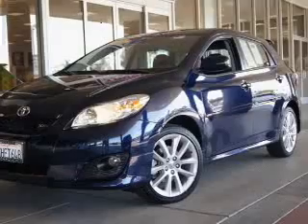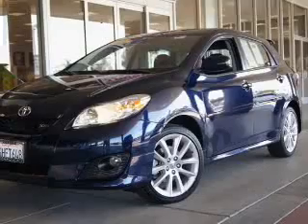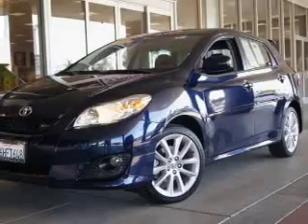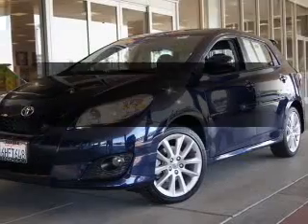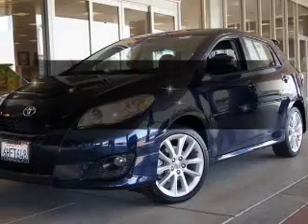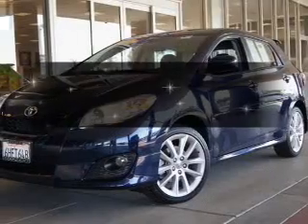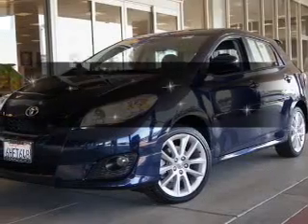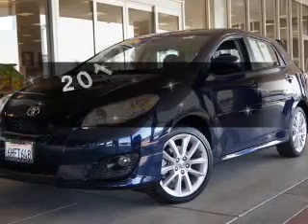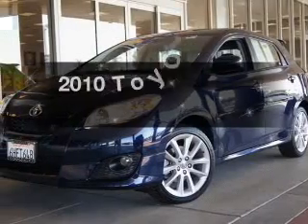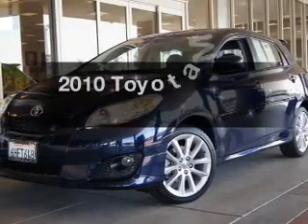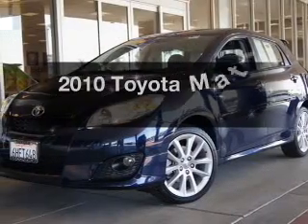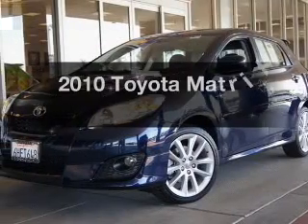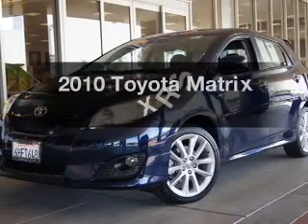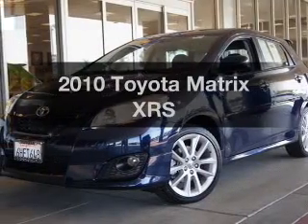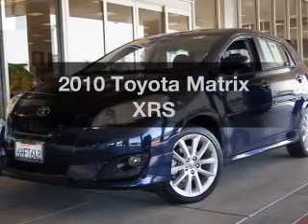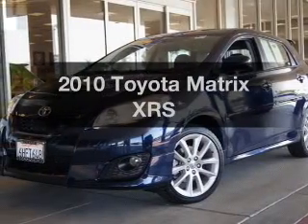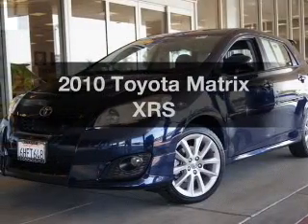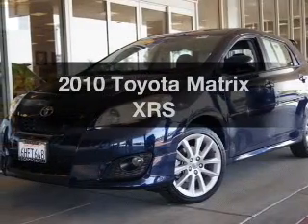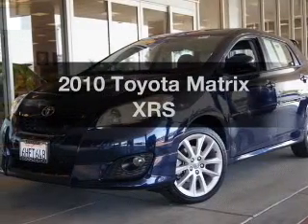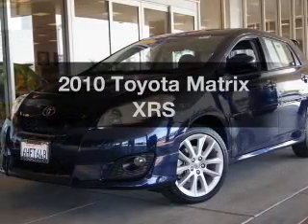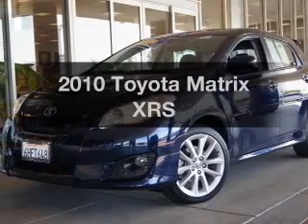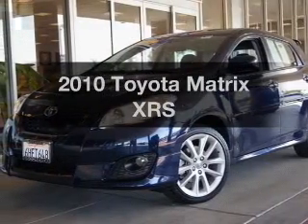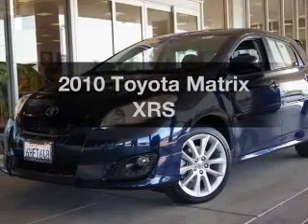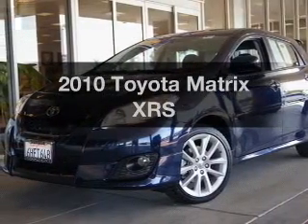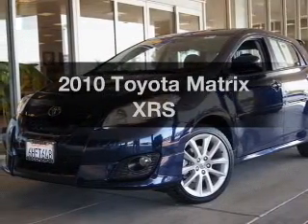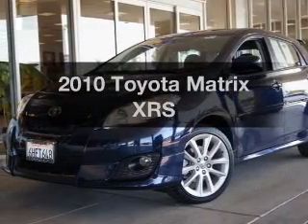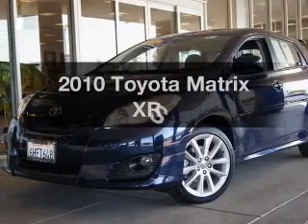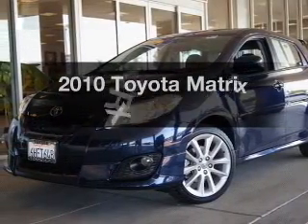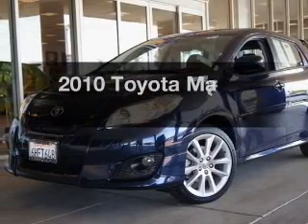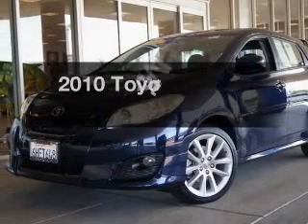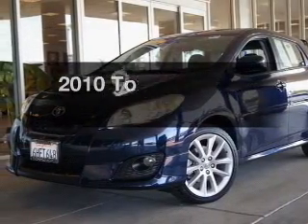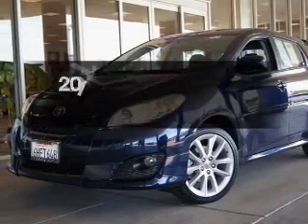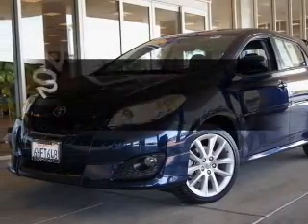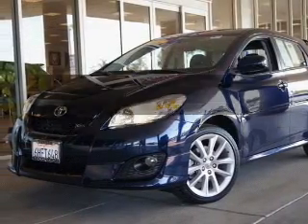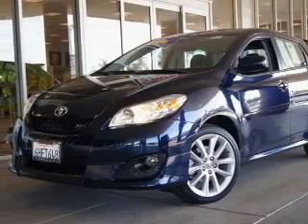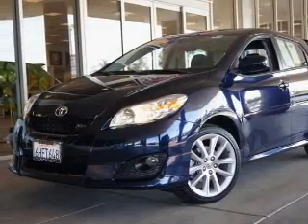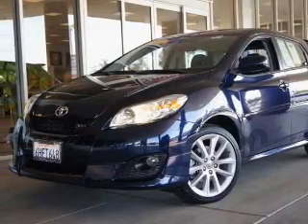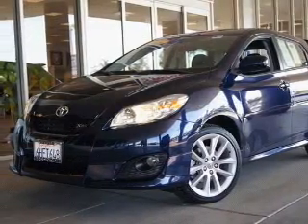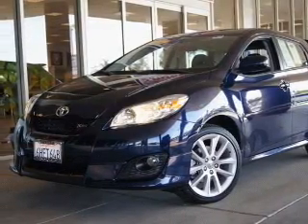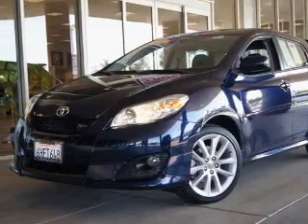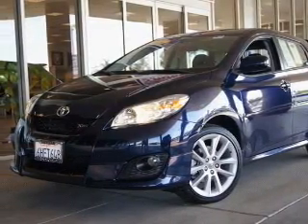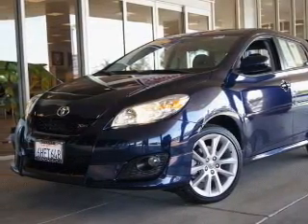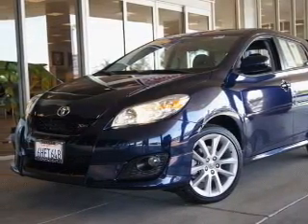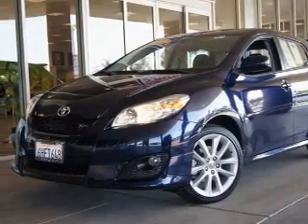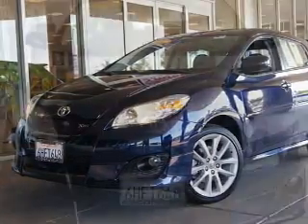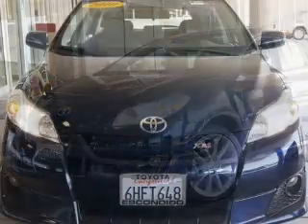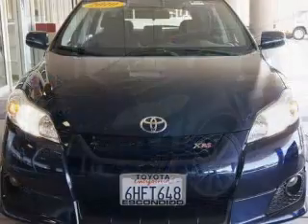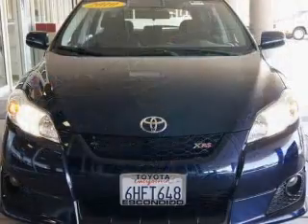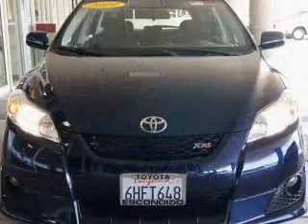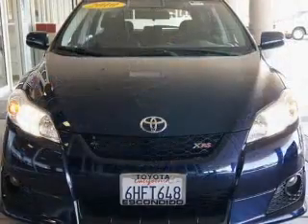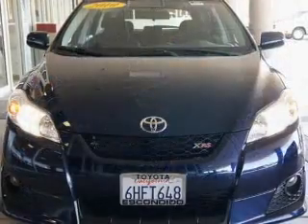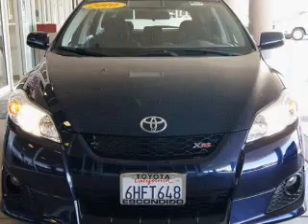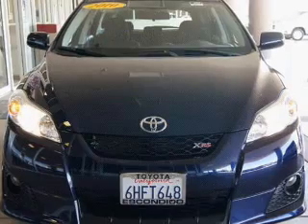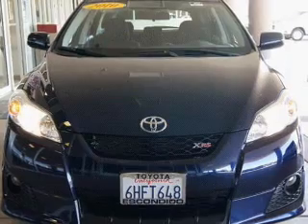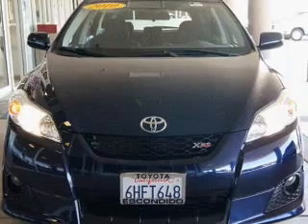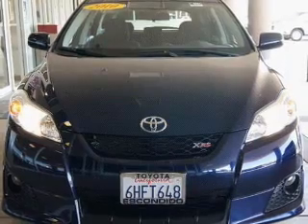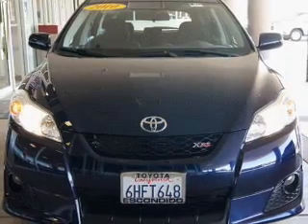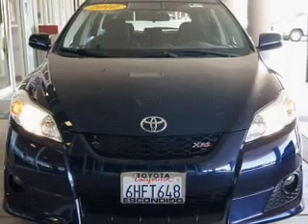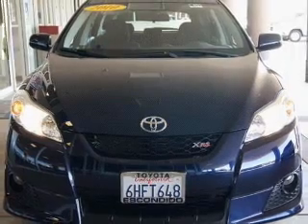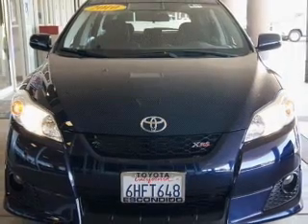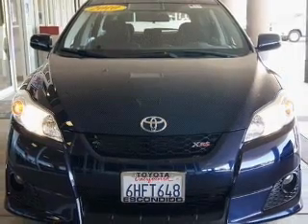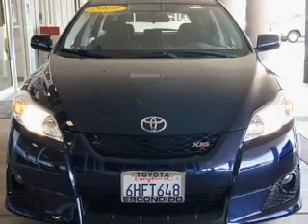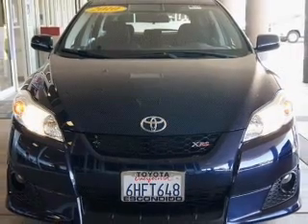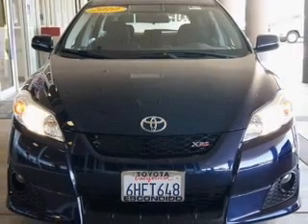Check out this 2010 Toyota Matrix. If you're looking for a first-rate auto, this one could be yours today.